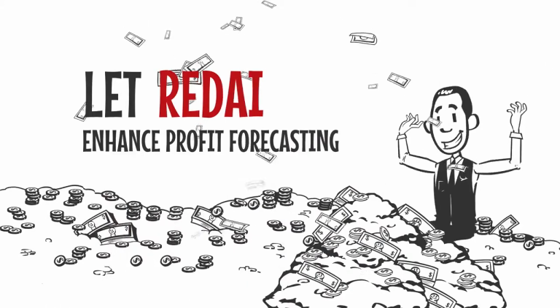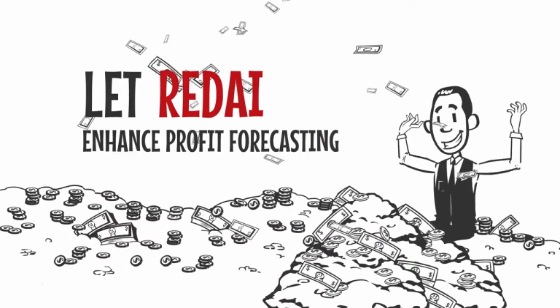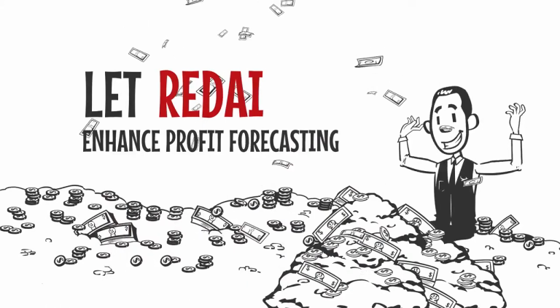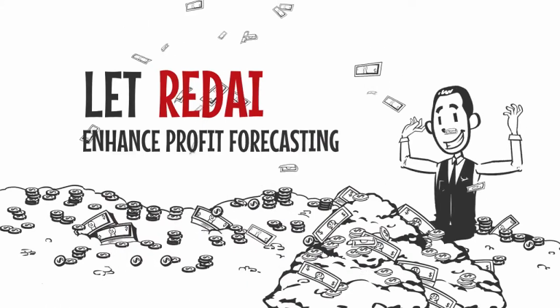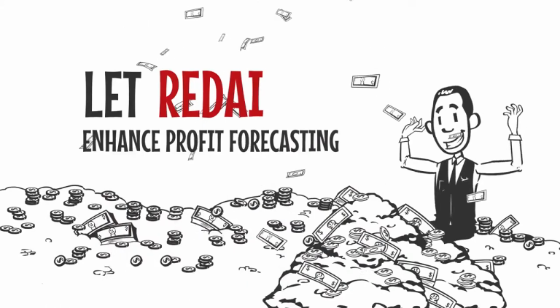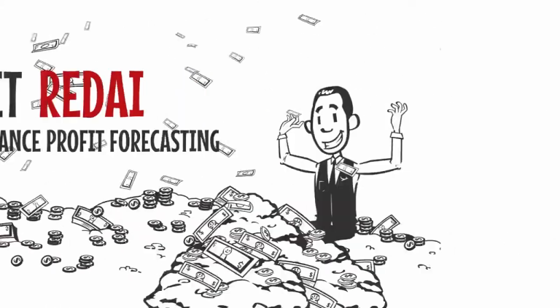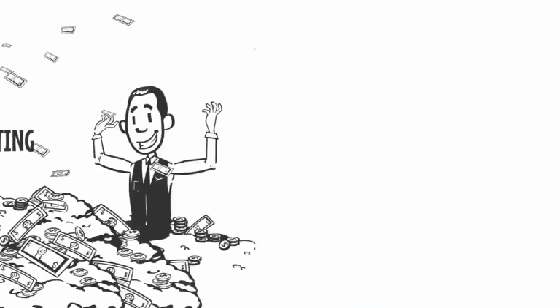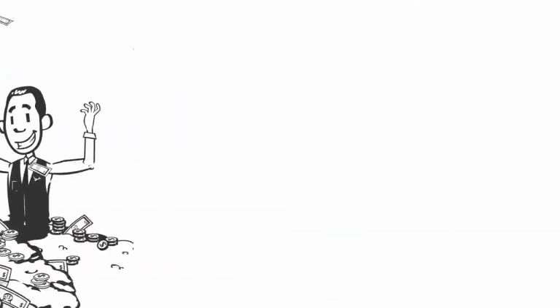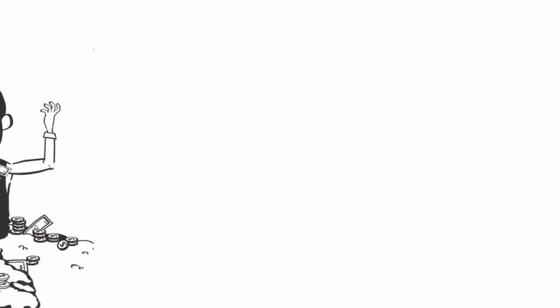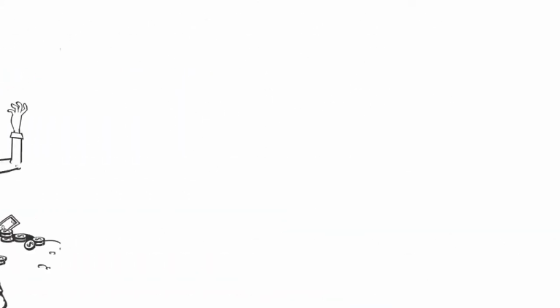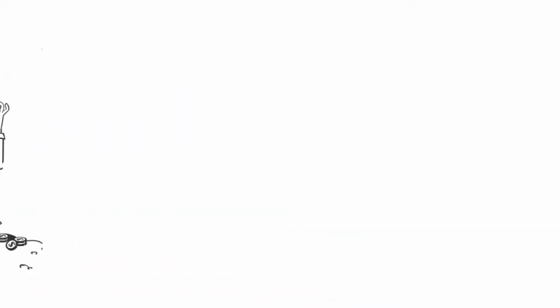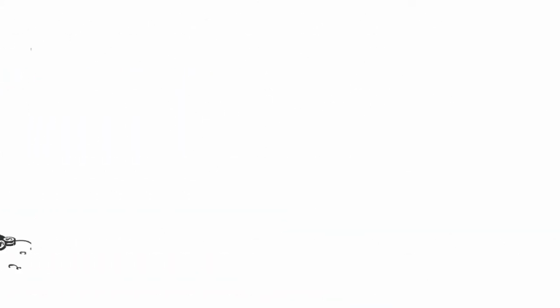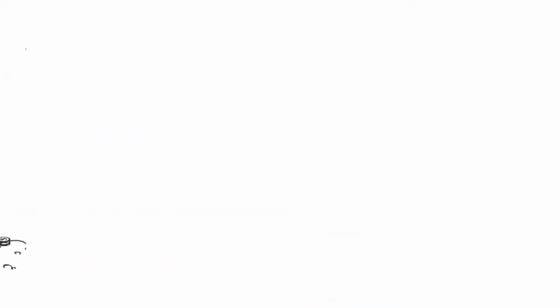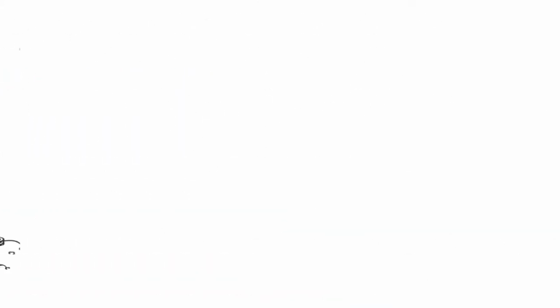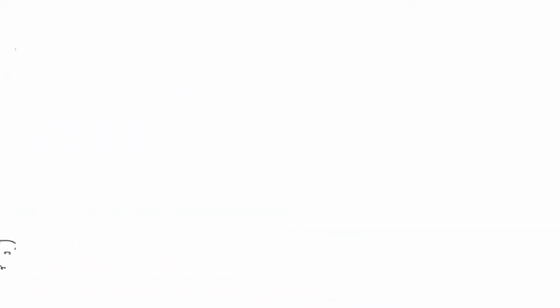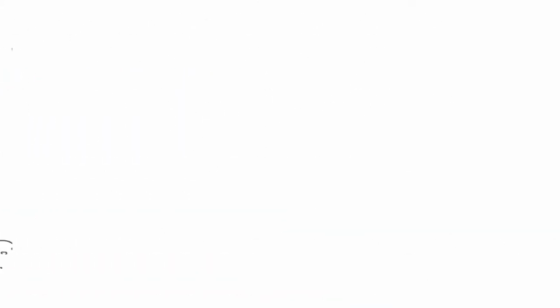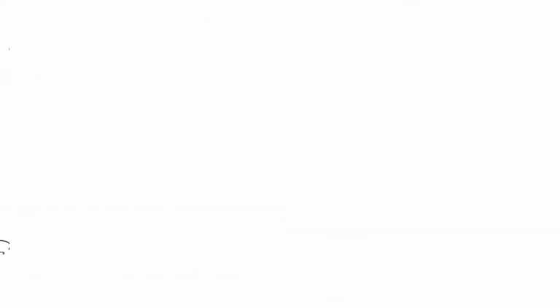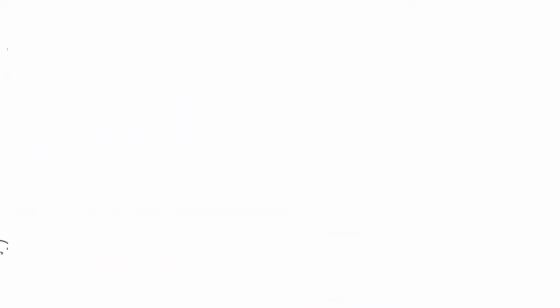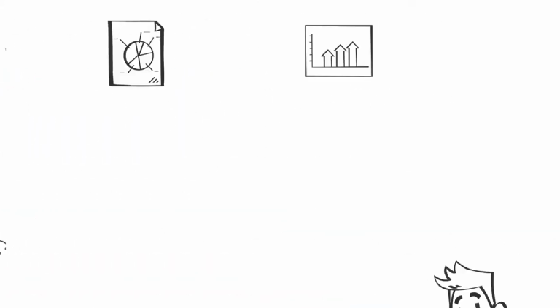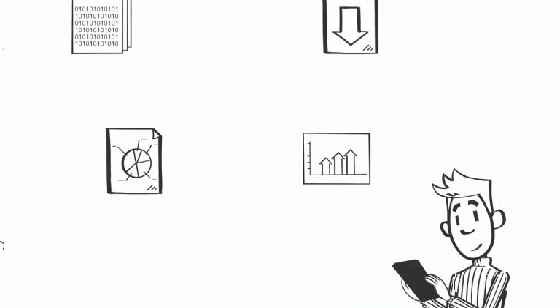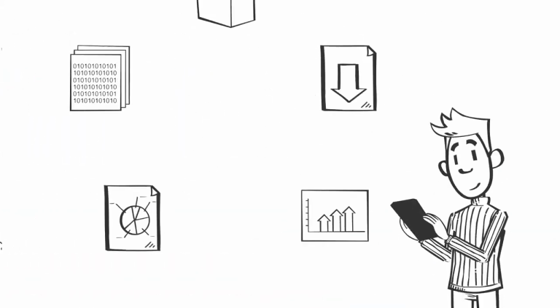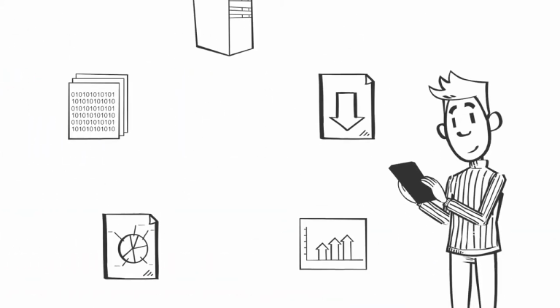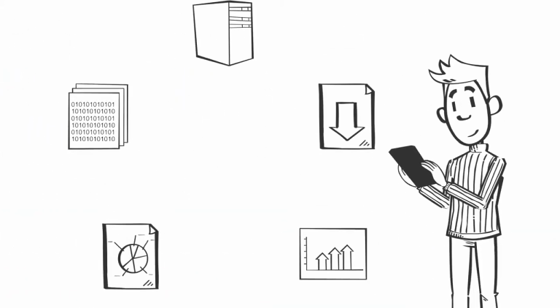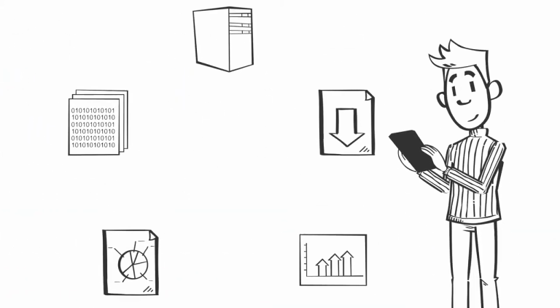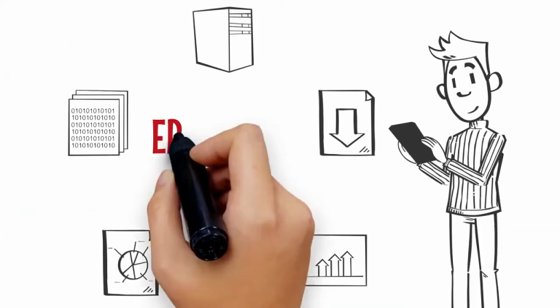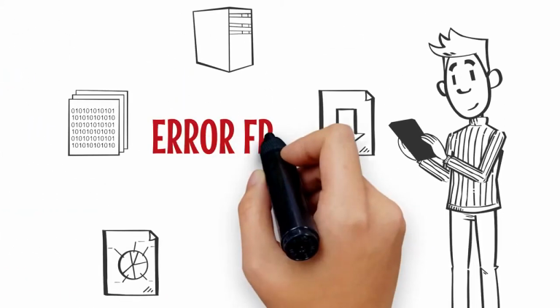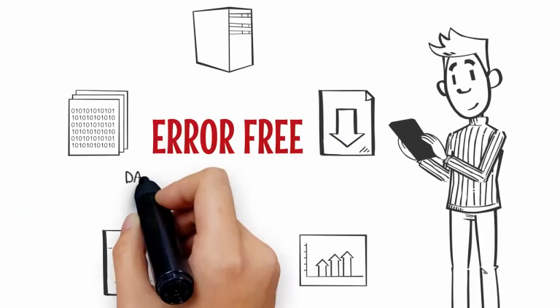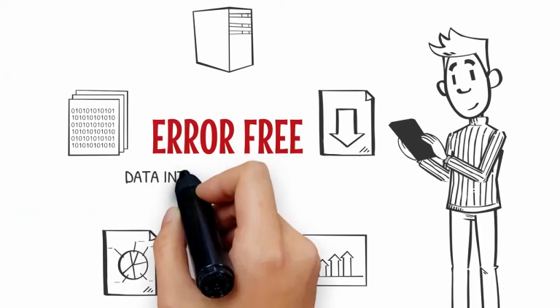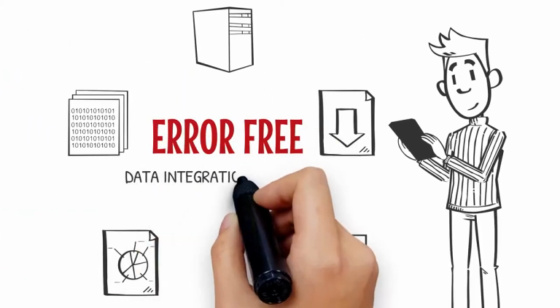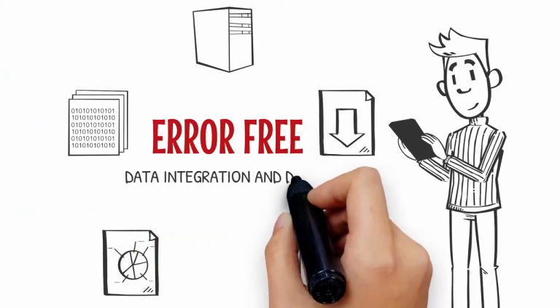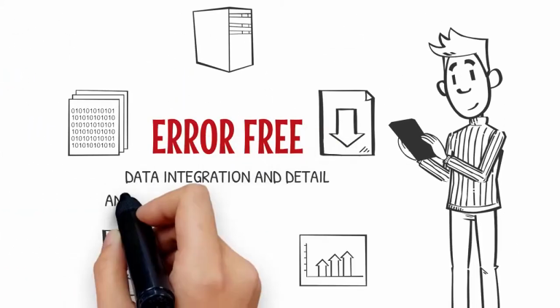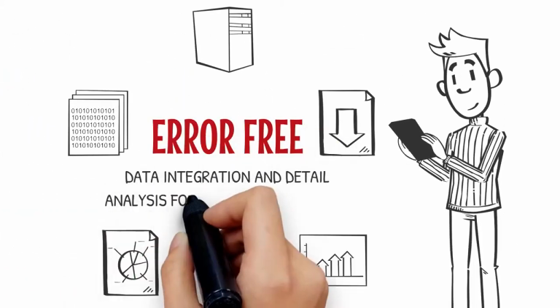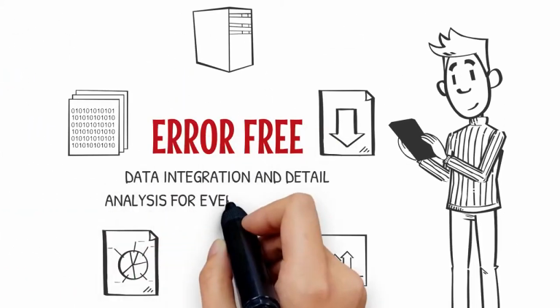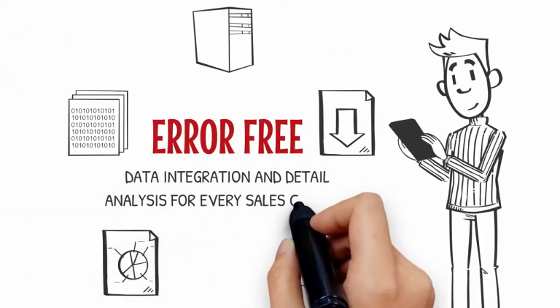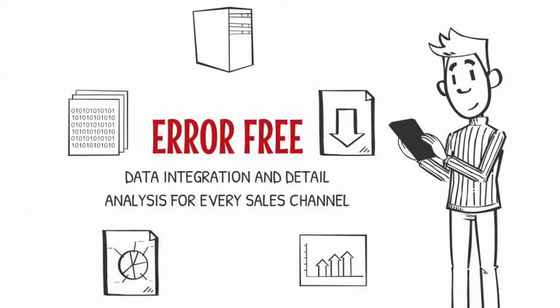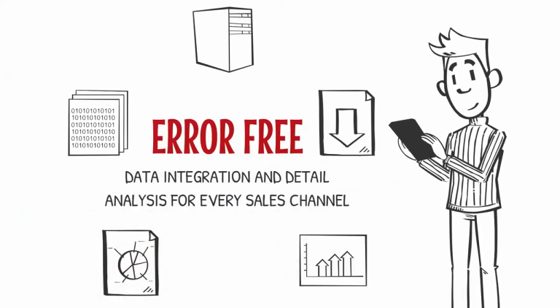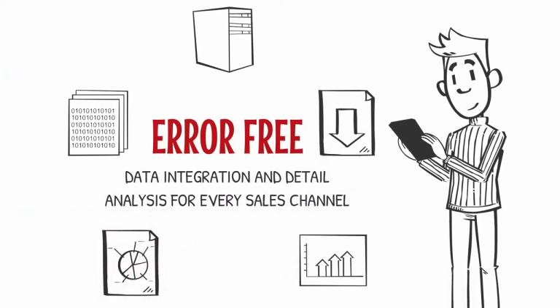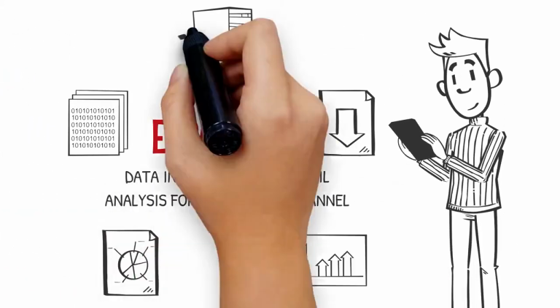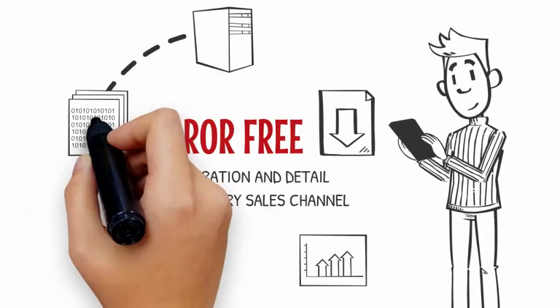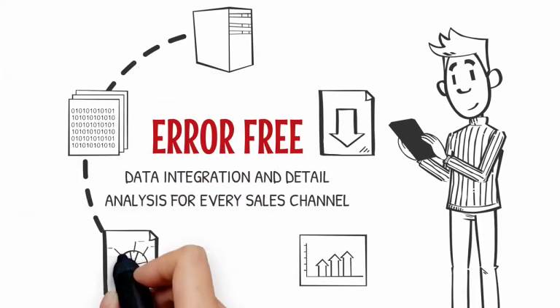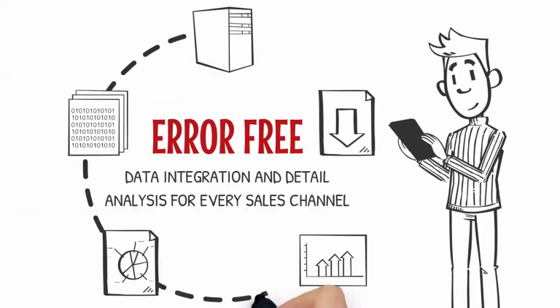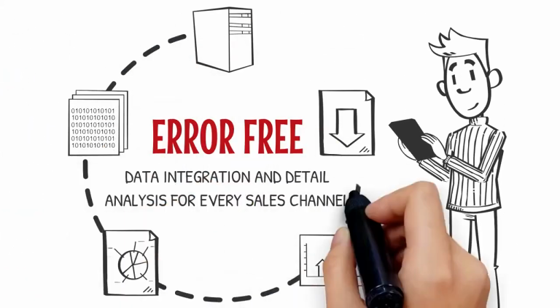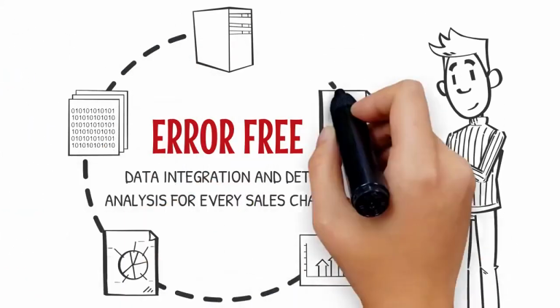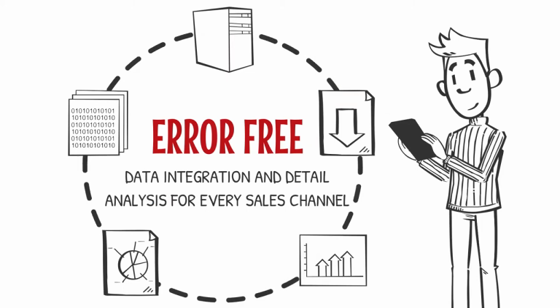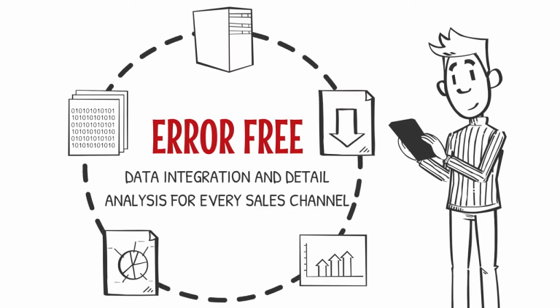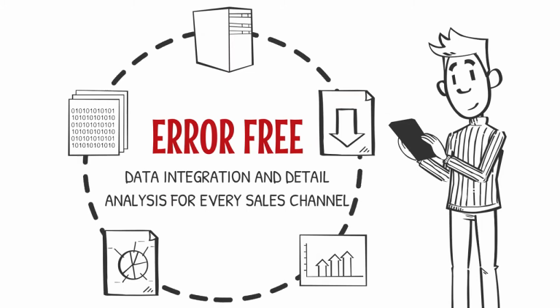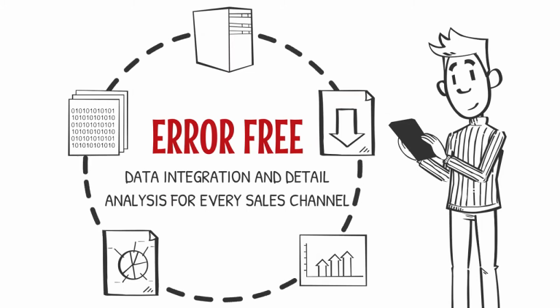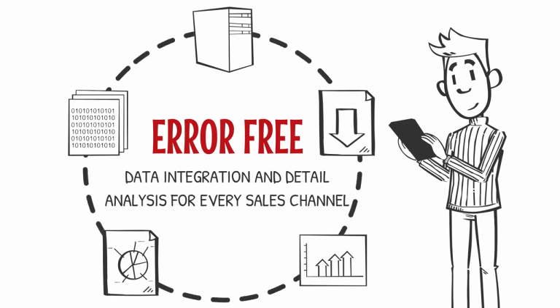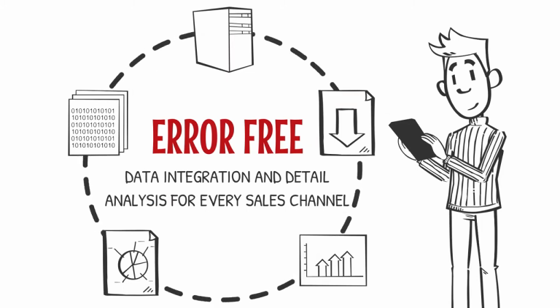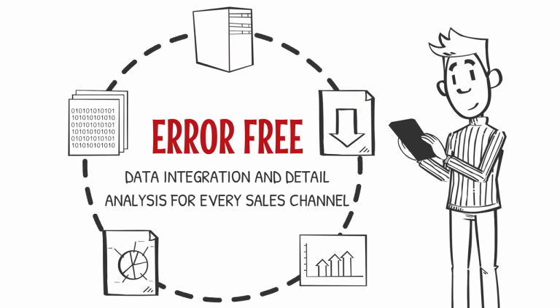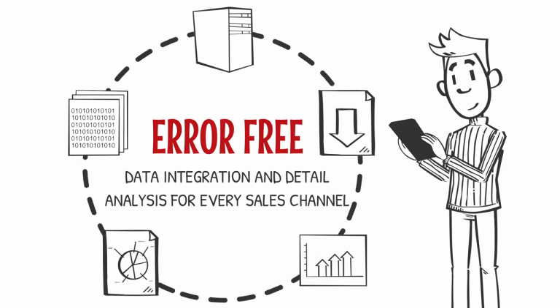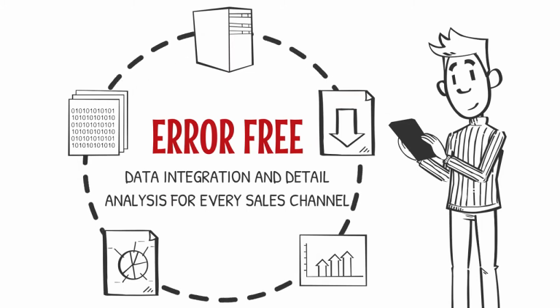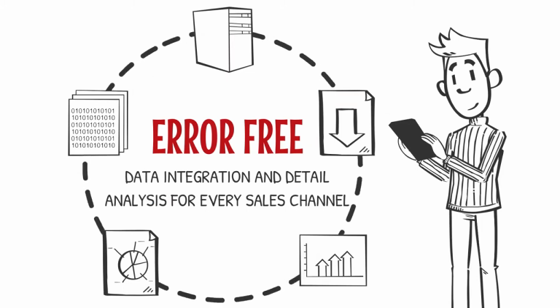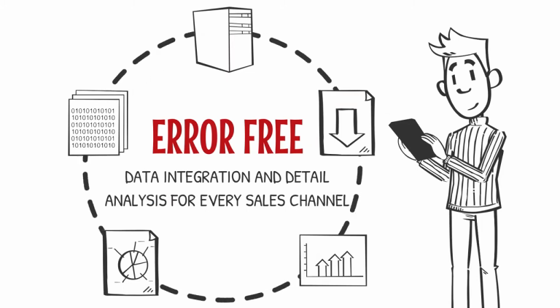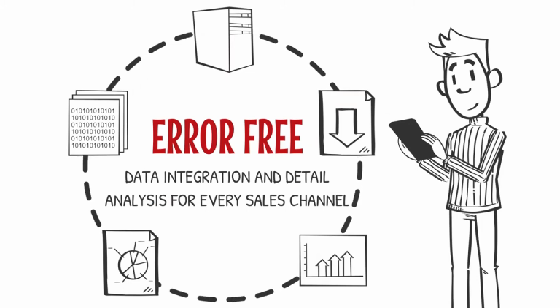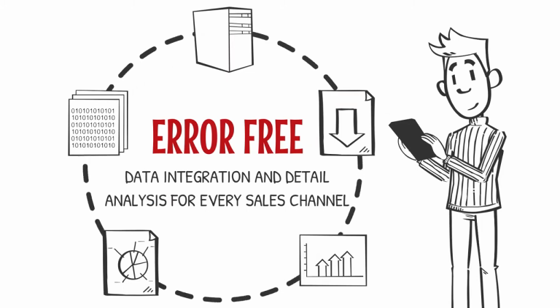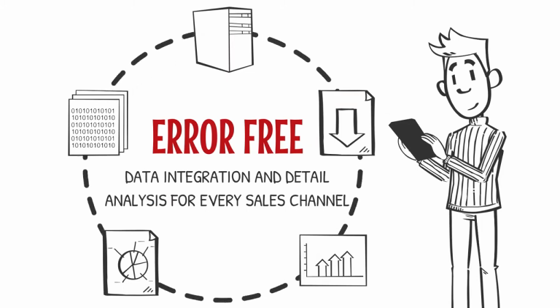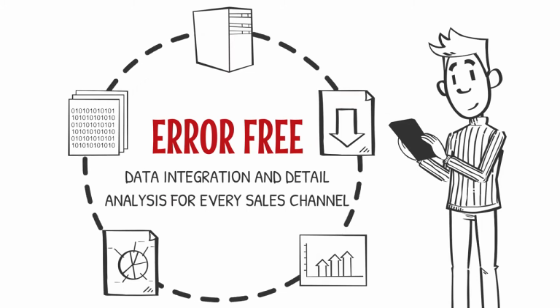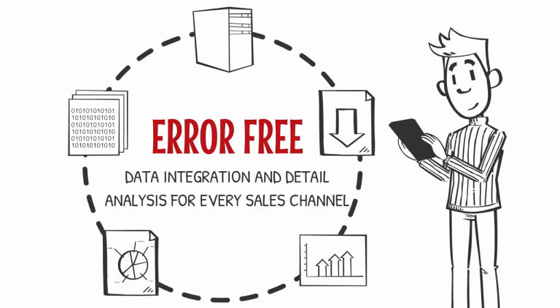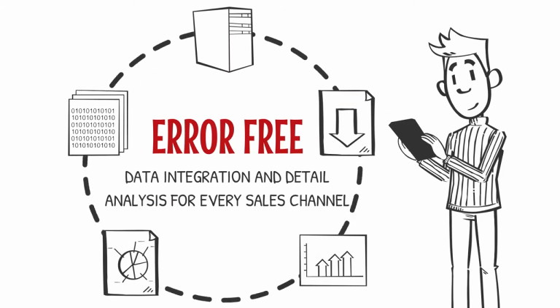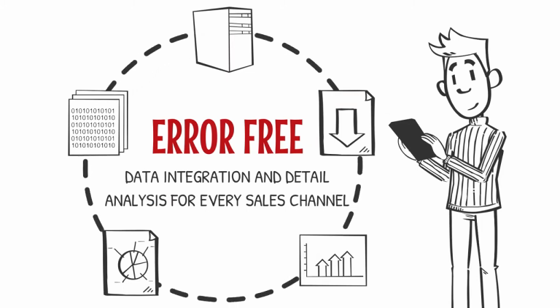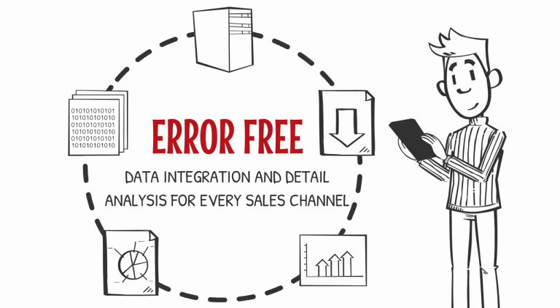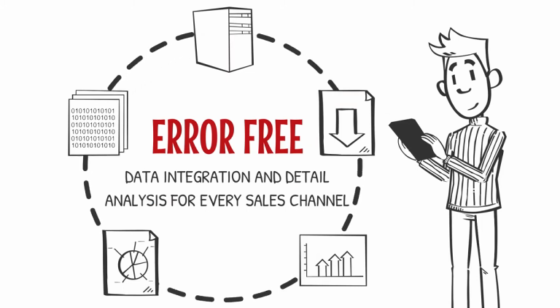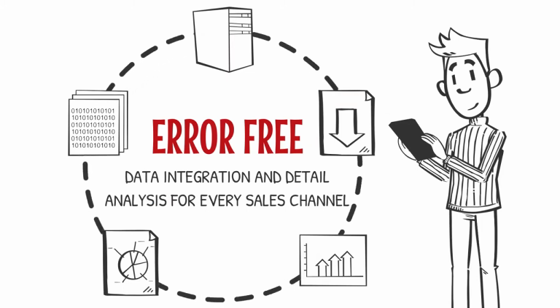So what do you get? Complete data integration with no risk of human error and a detailed analysis for every sales channel.